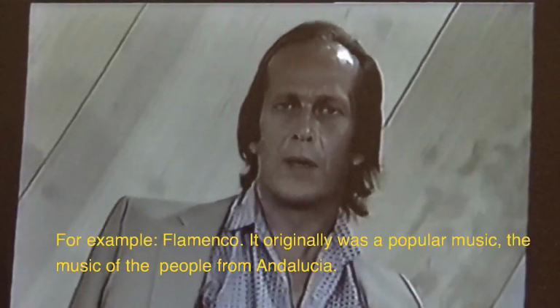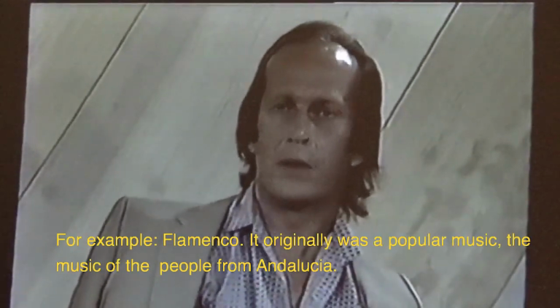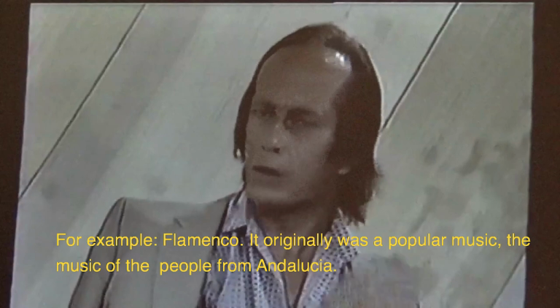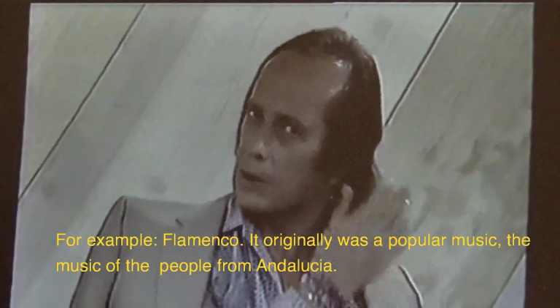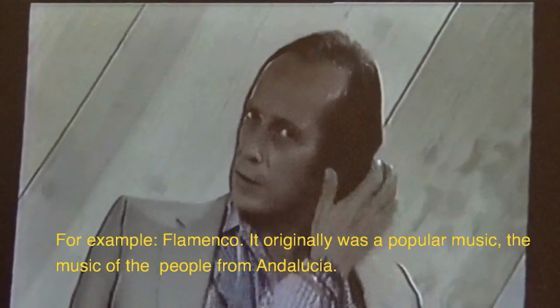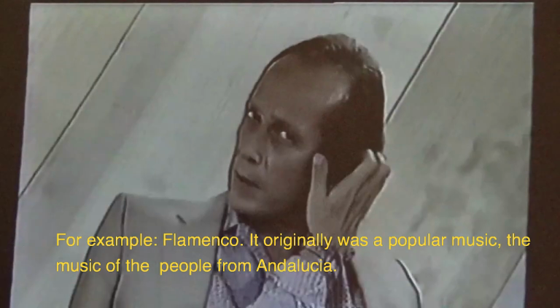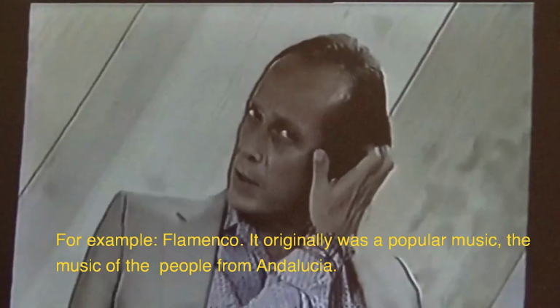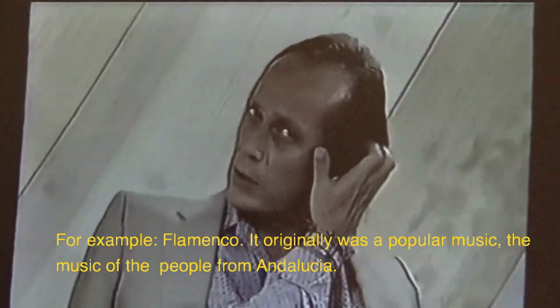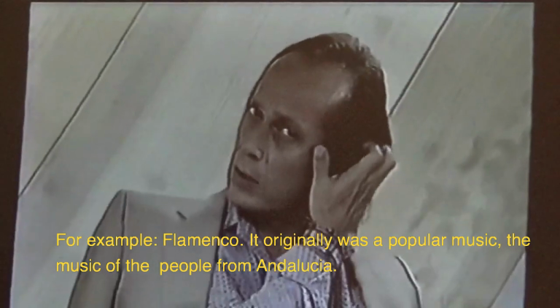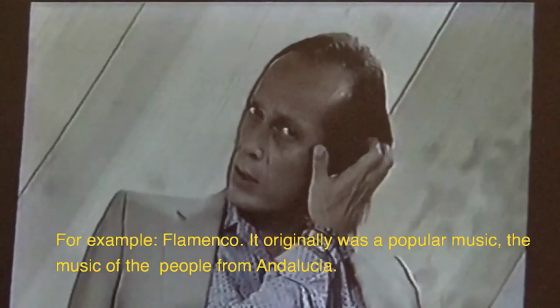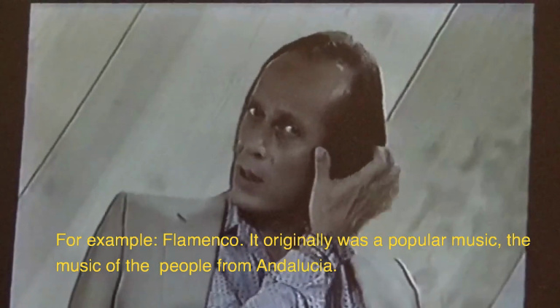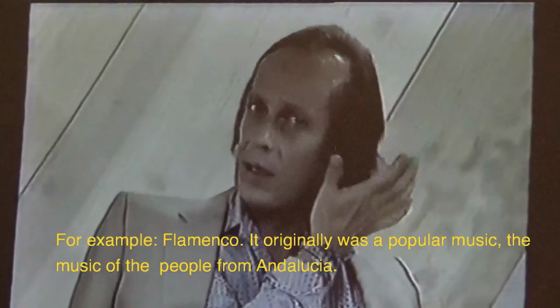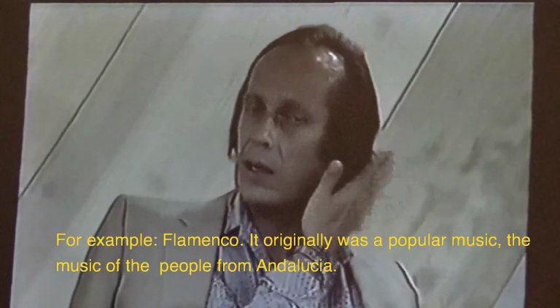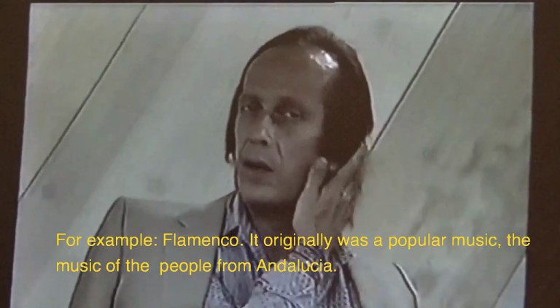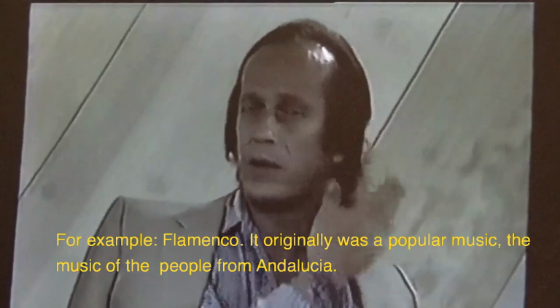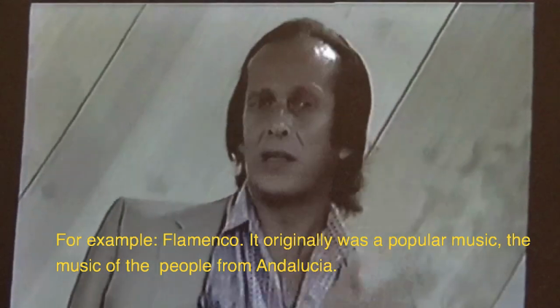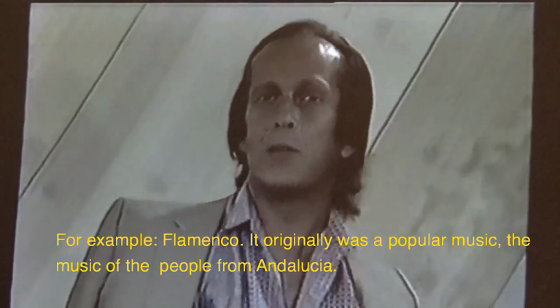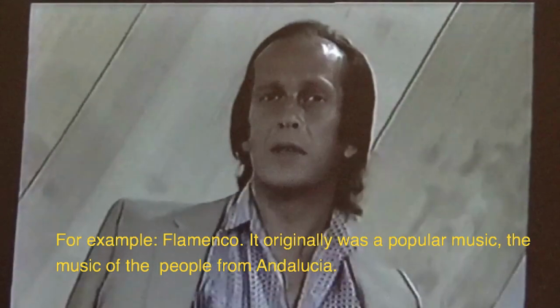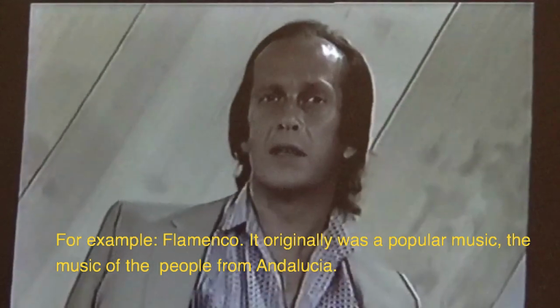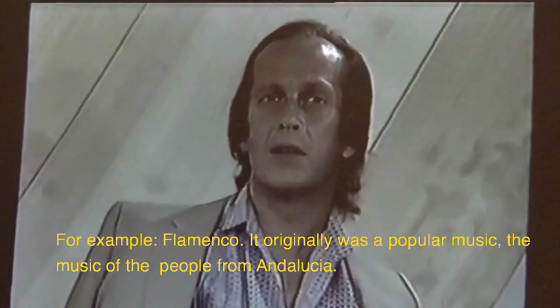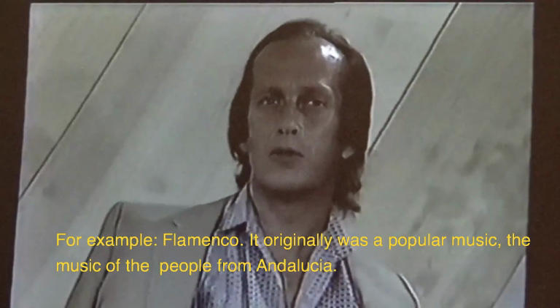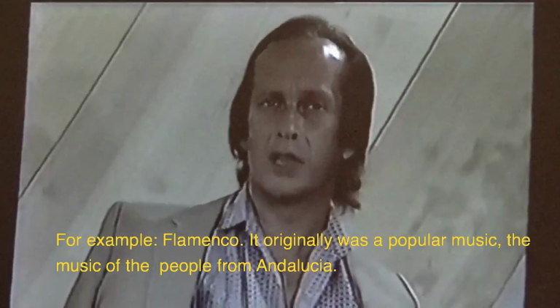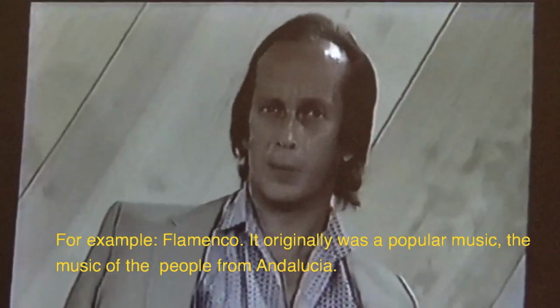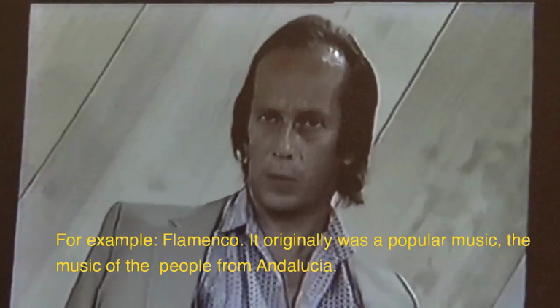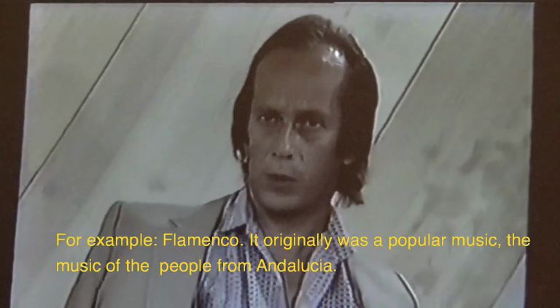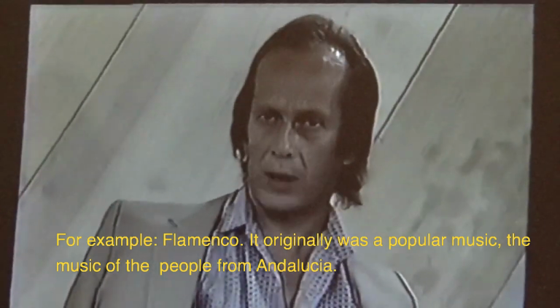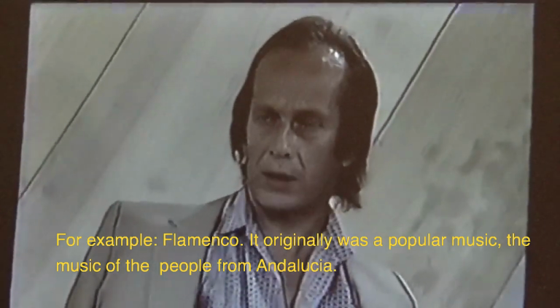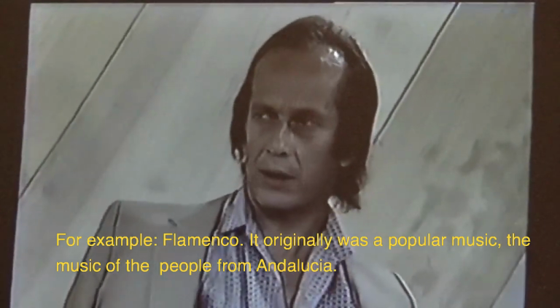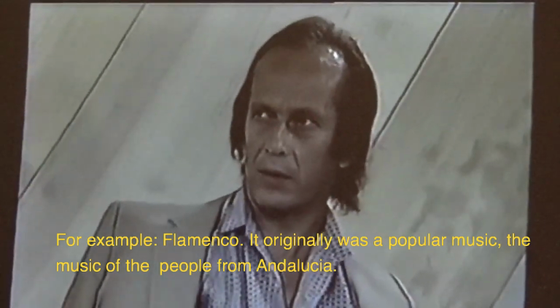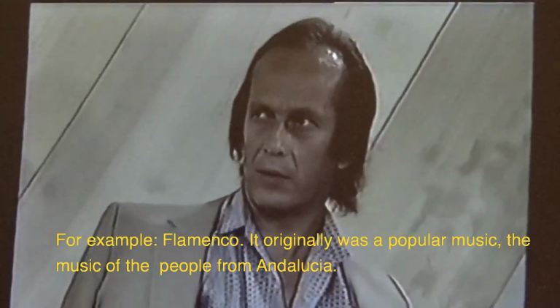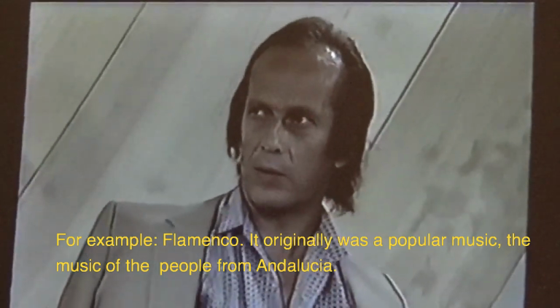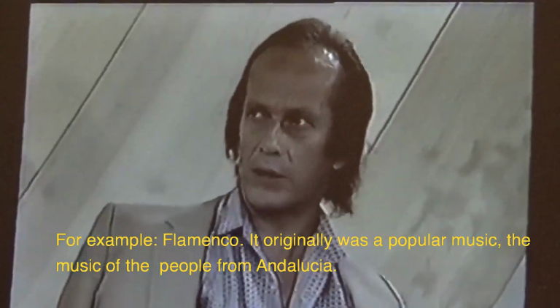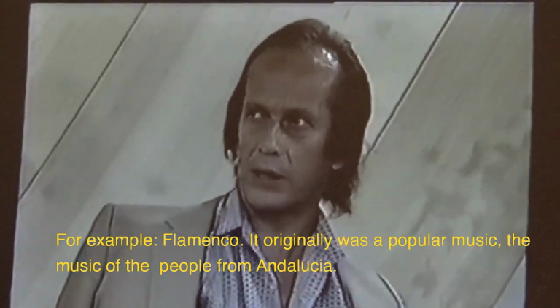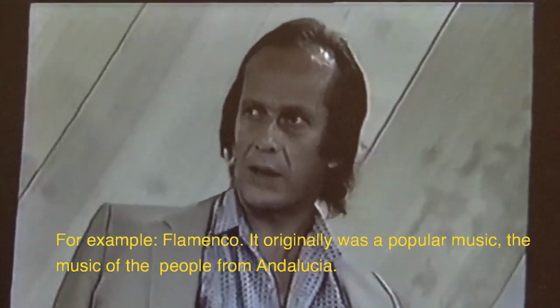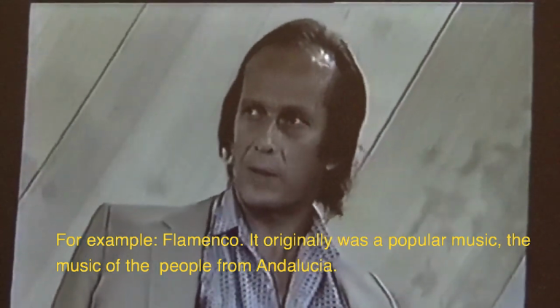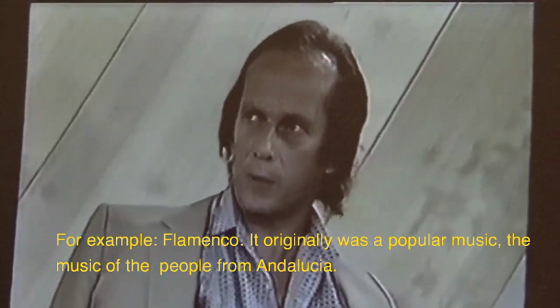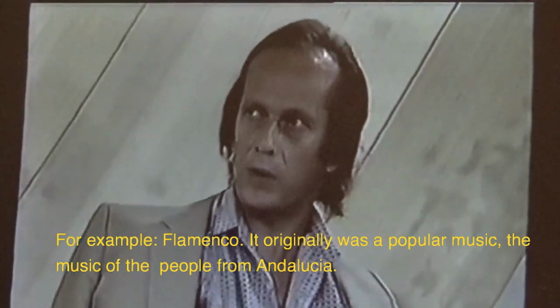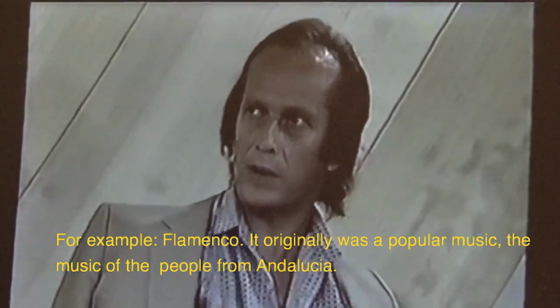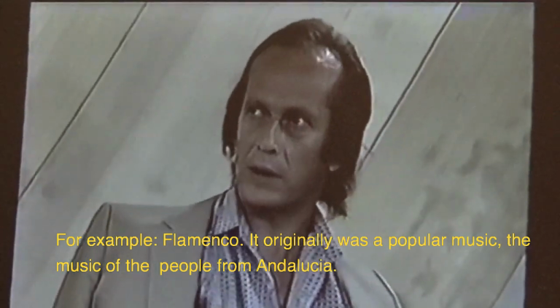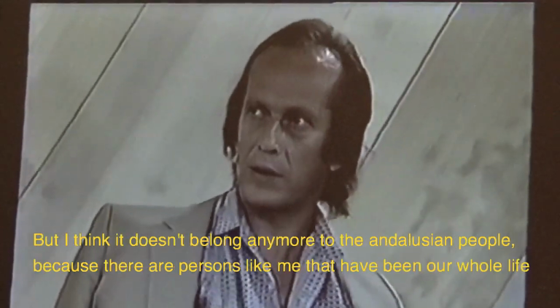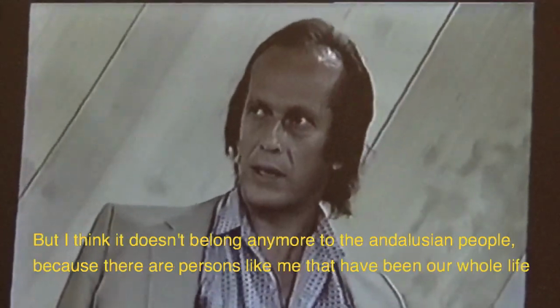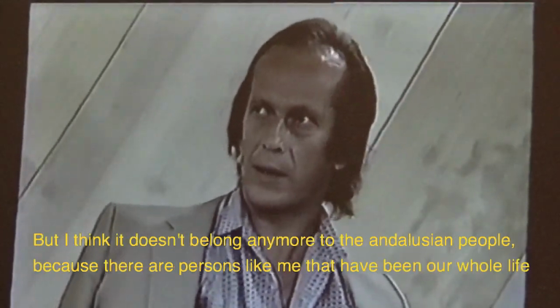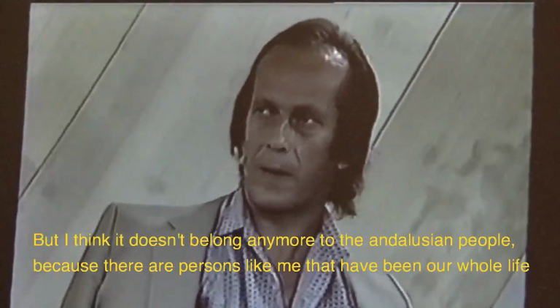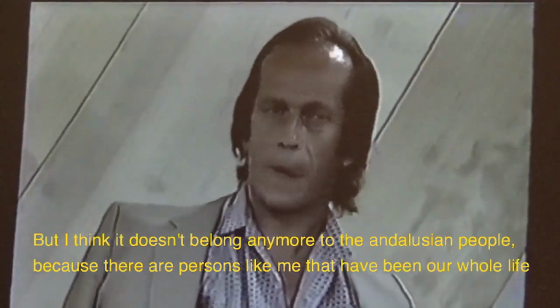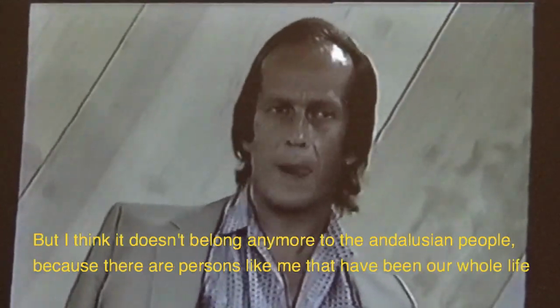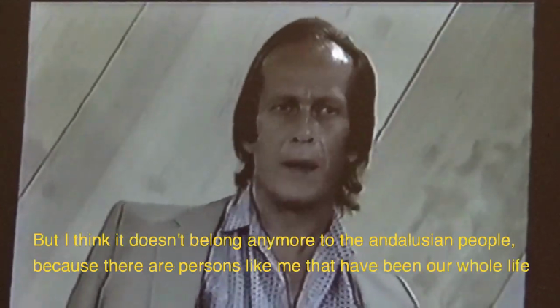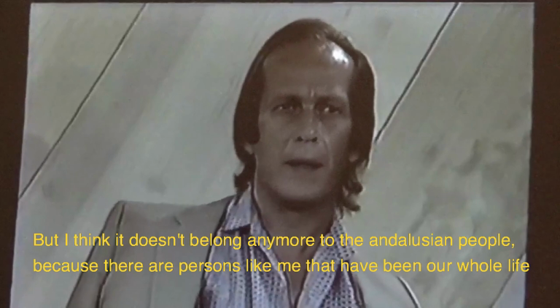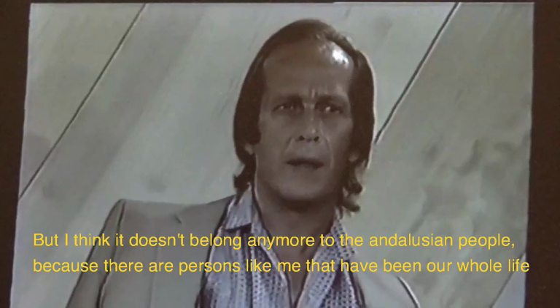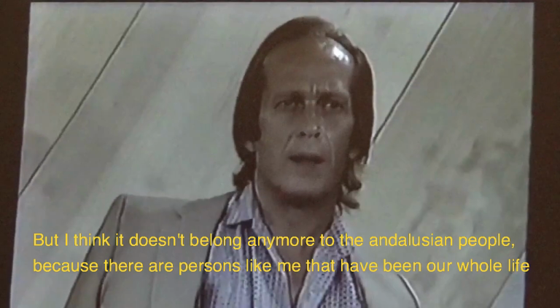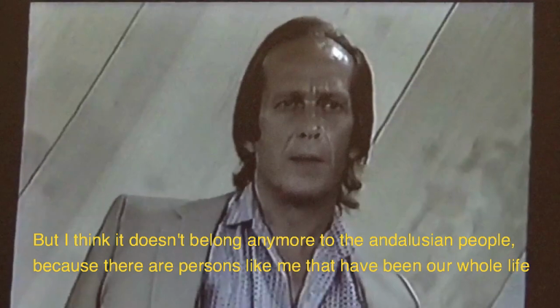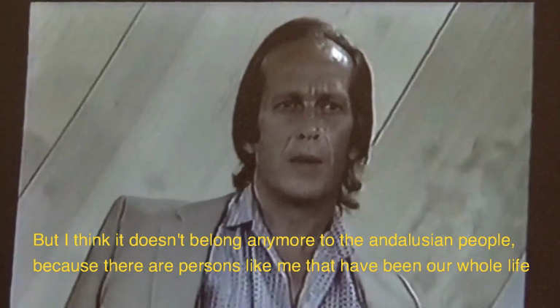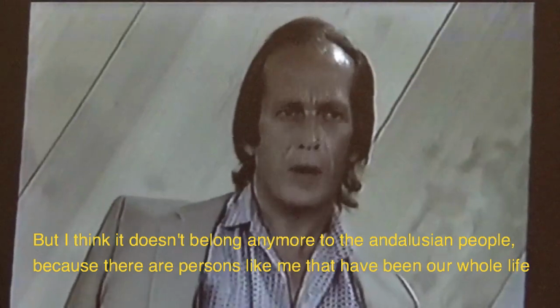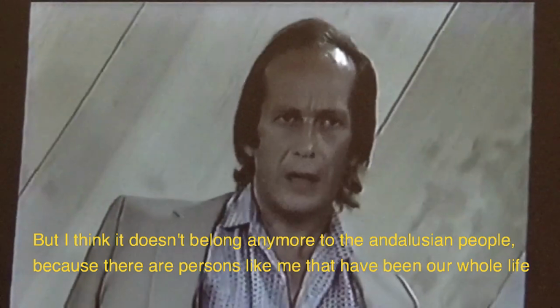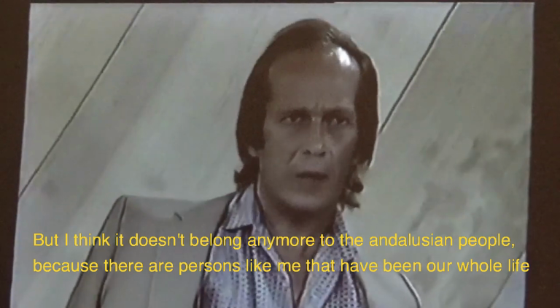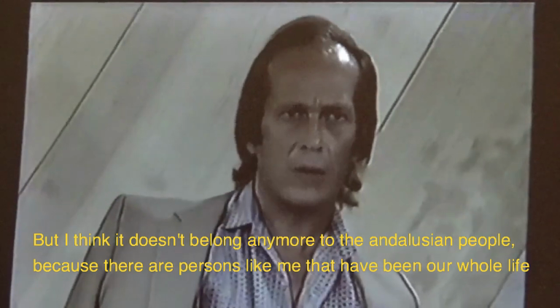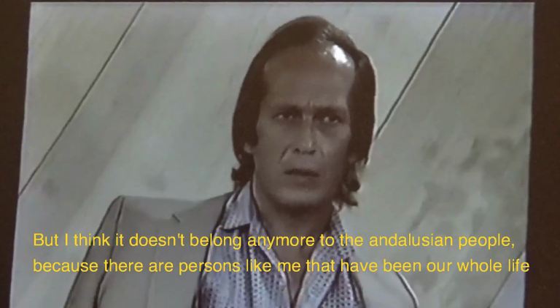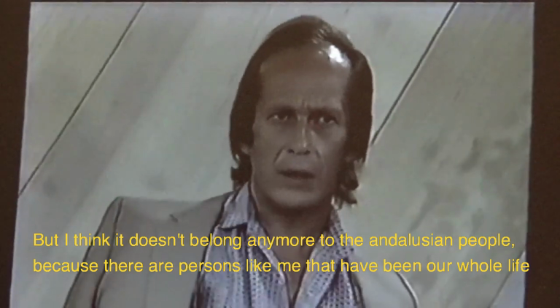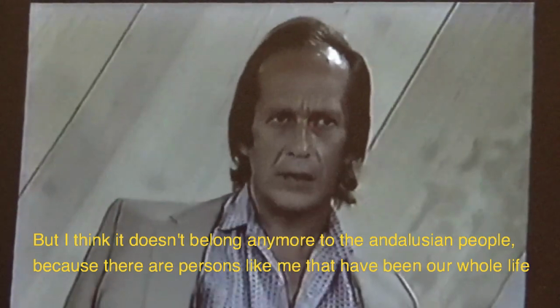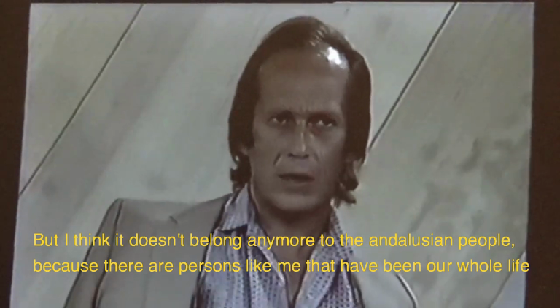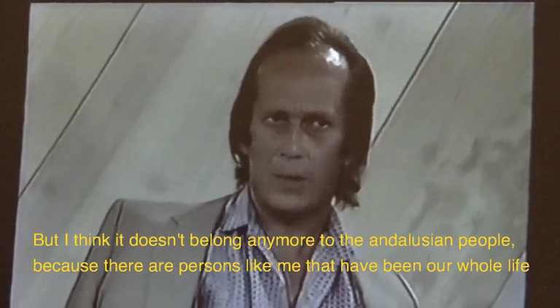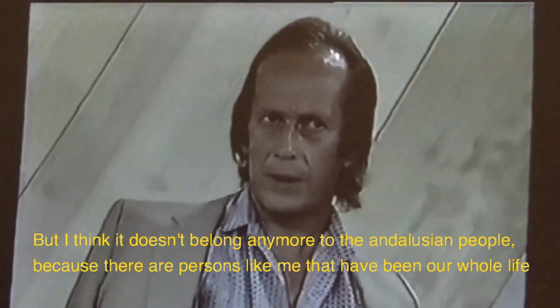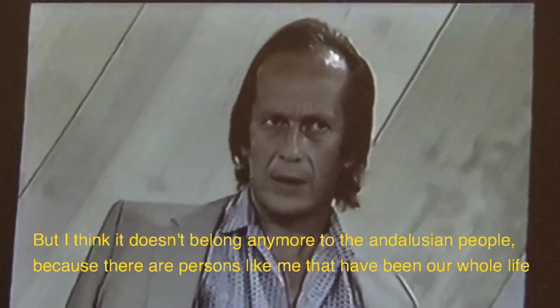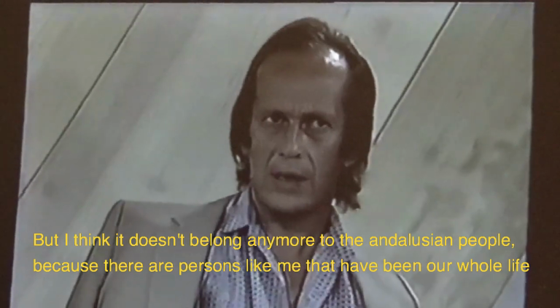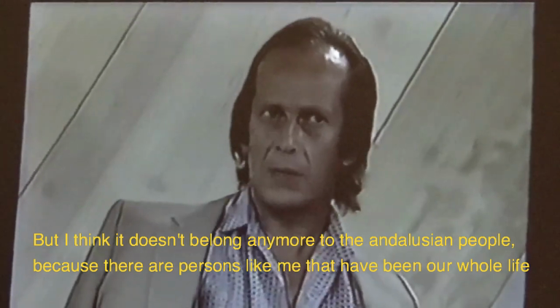For example, flamenco. The flamenco originally was popular music, the music of folklore that emerged from the history.